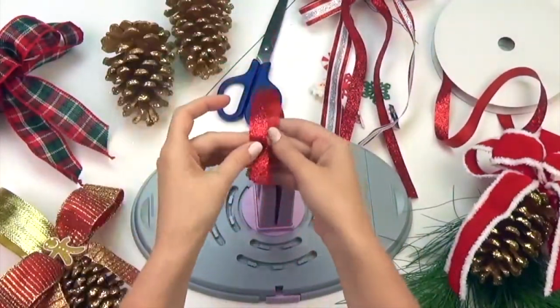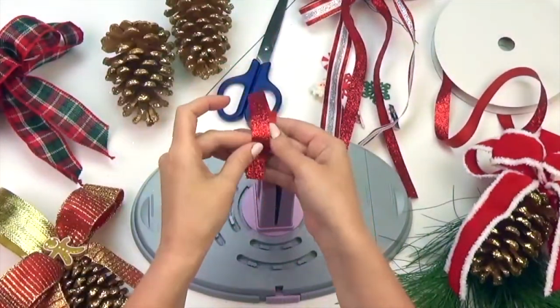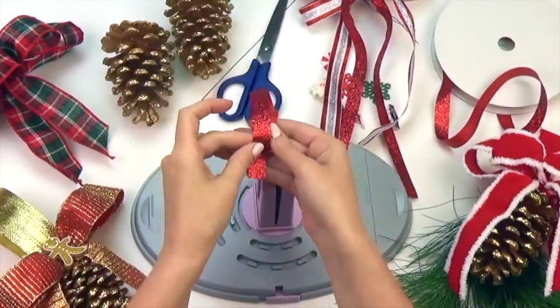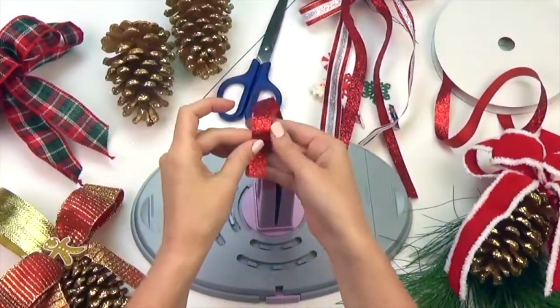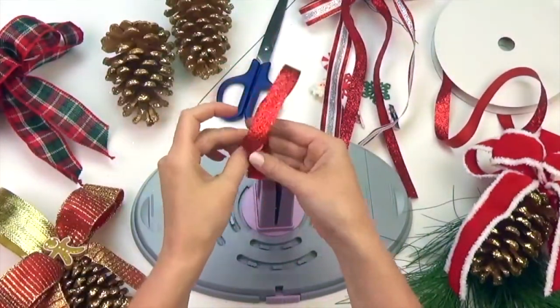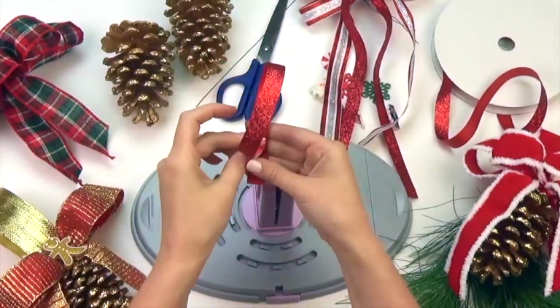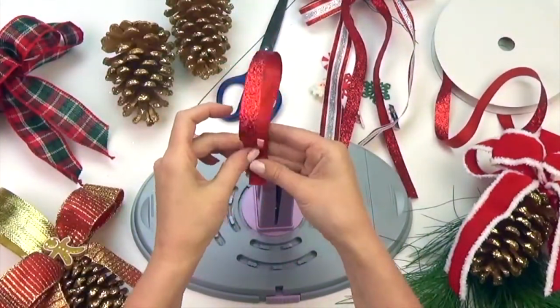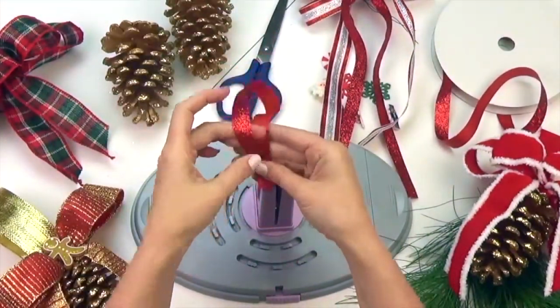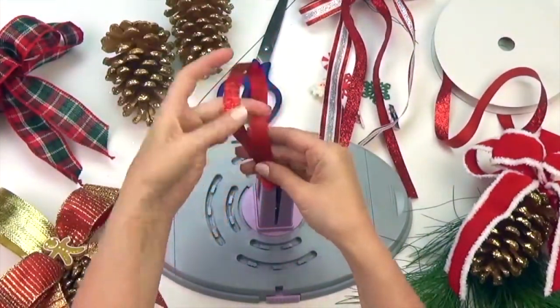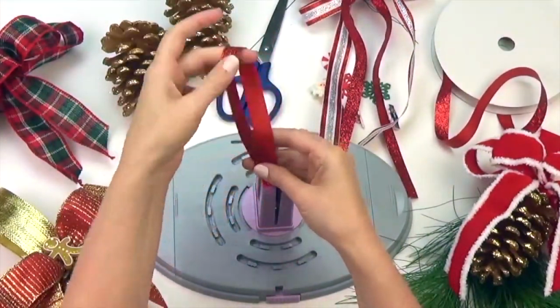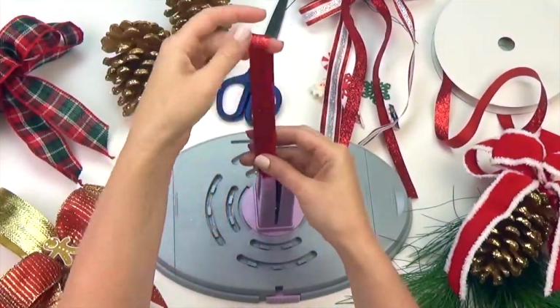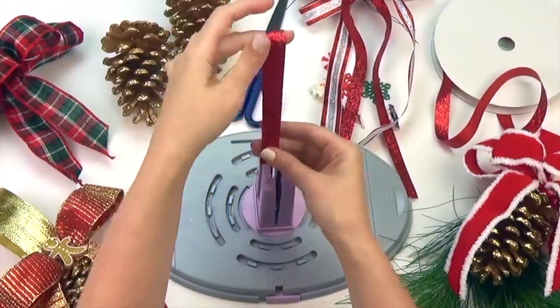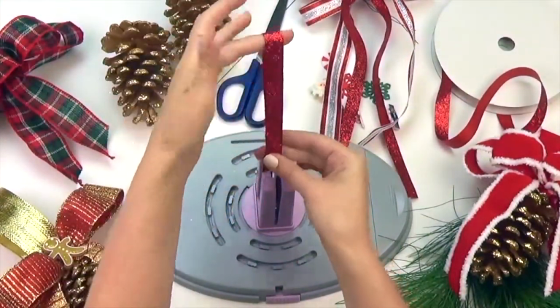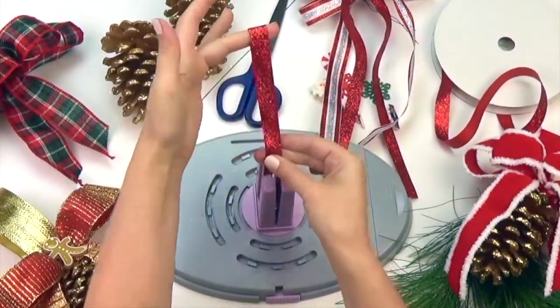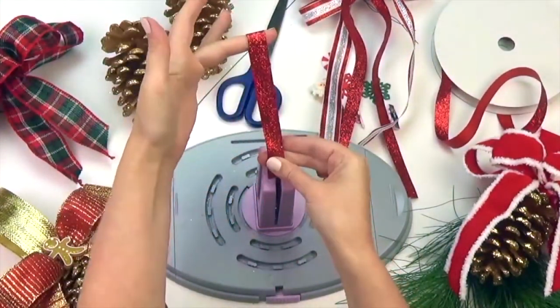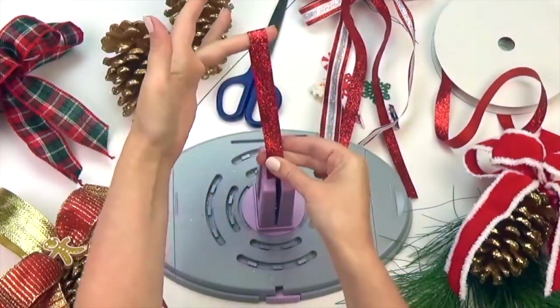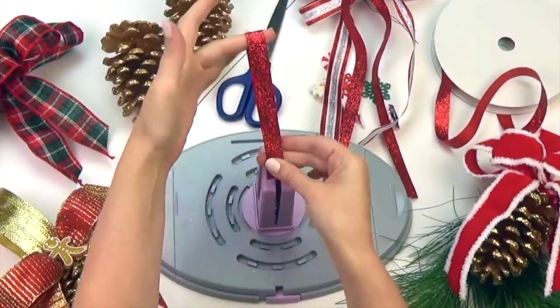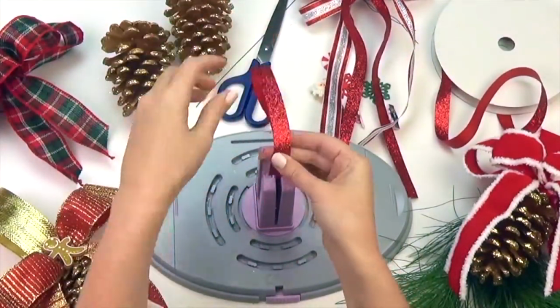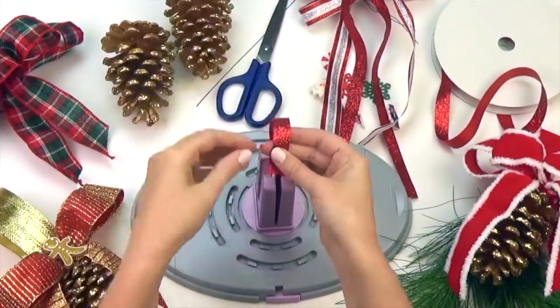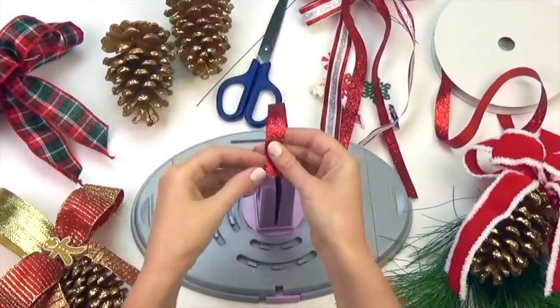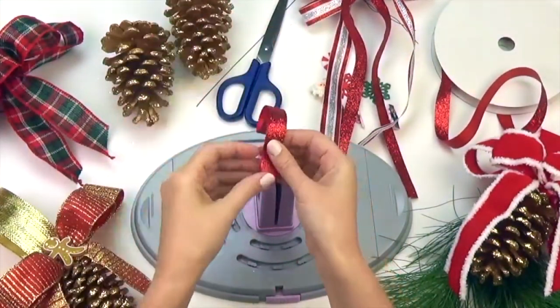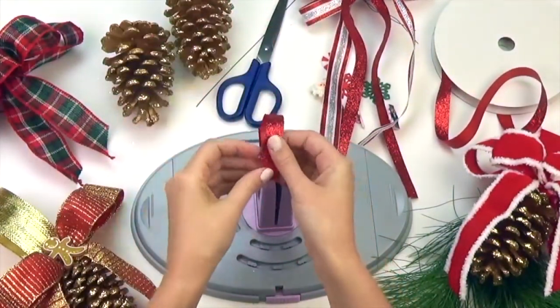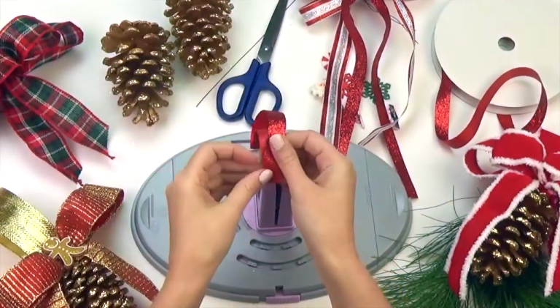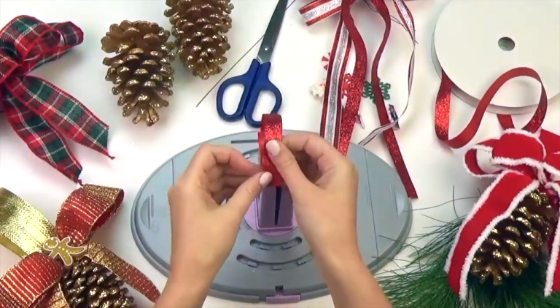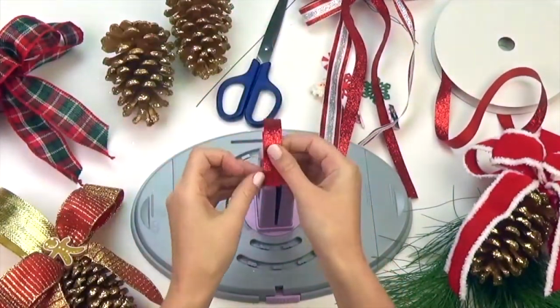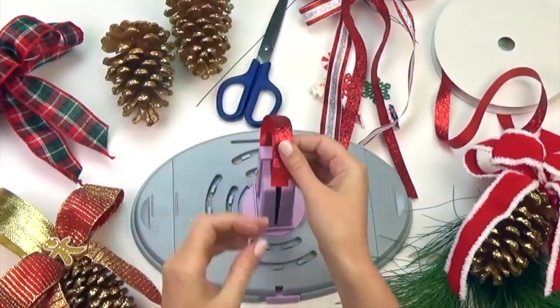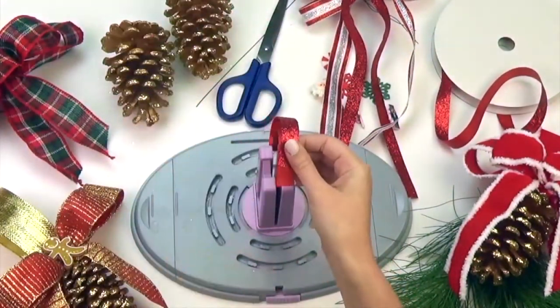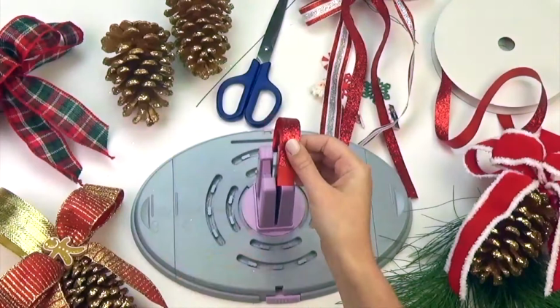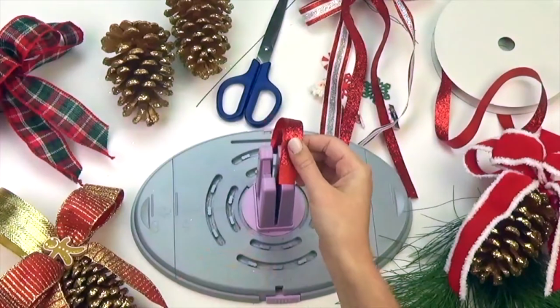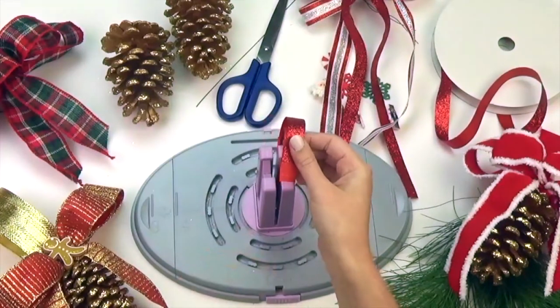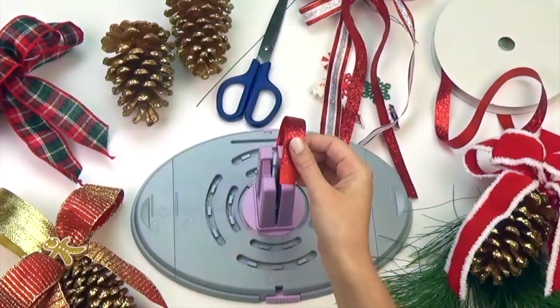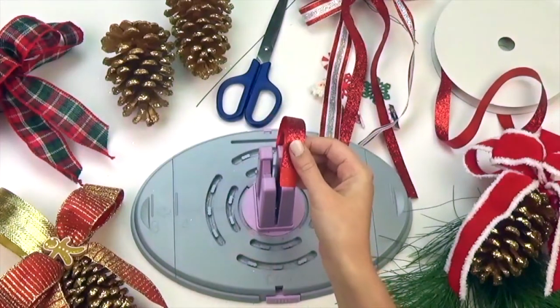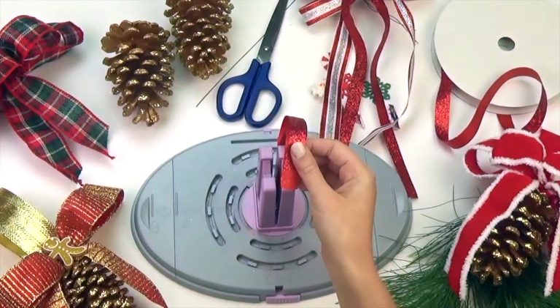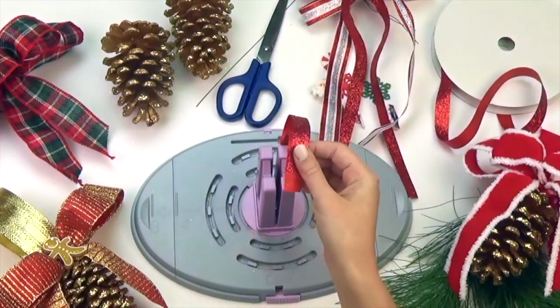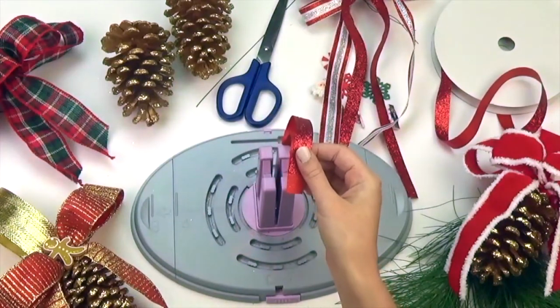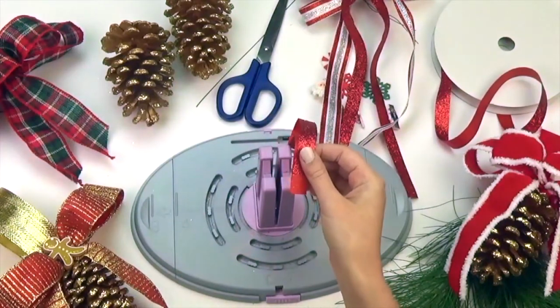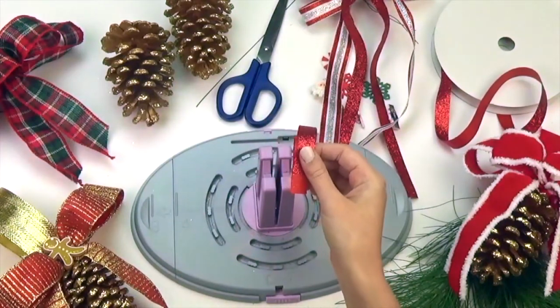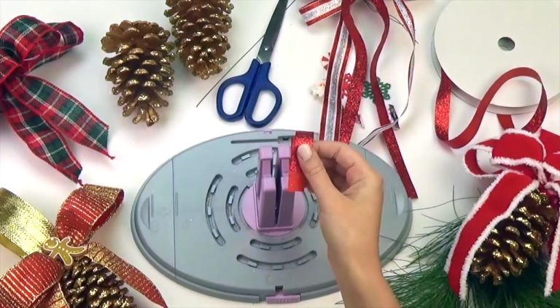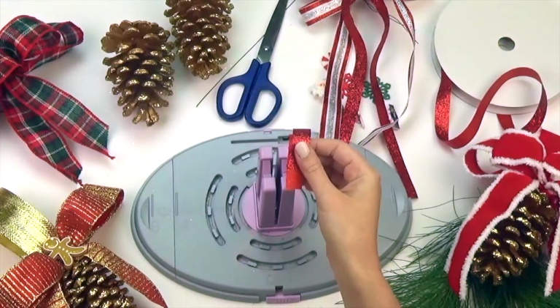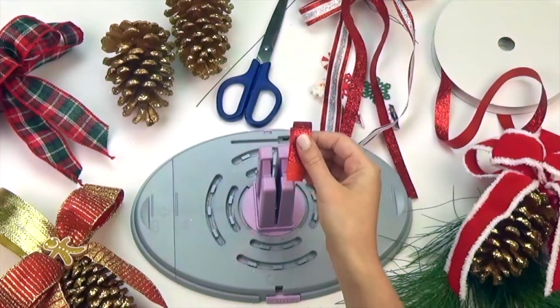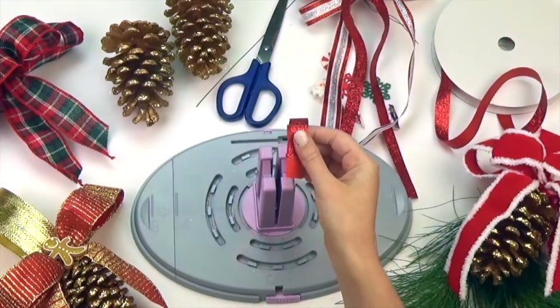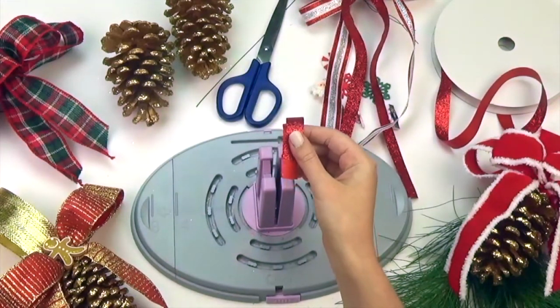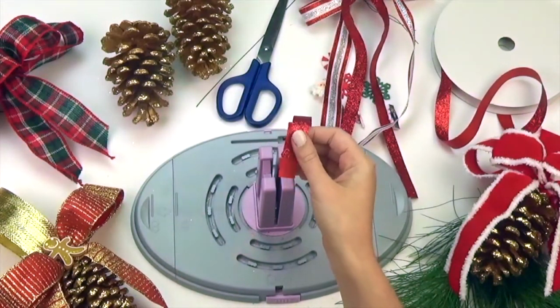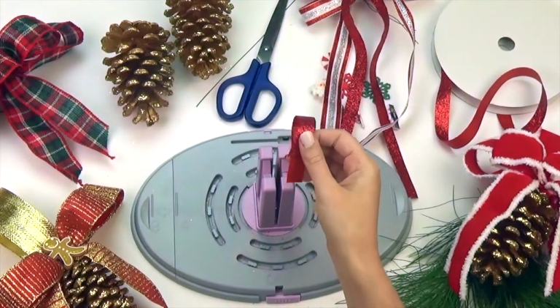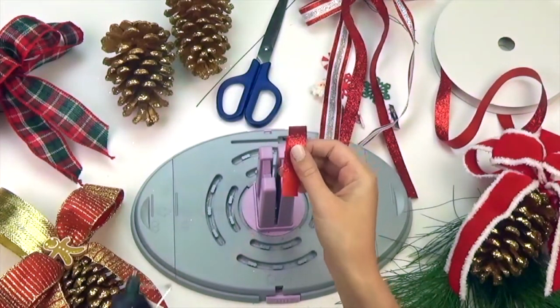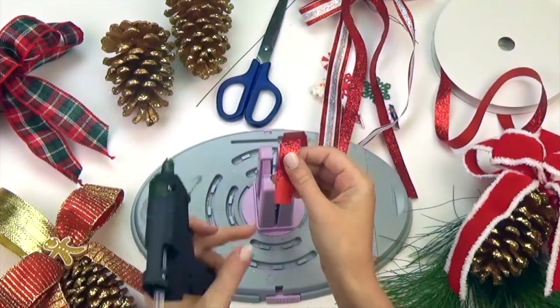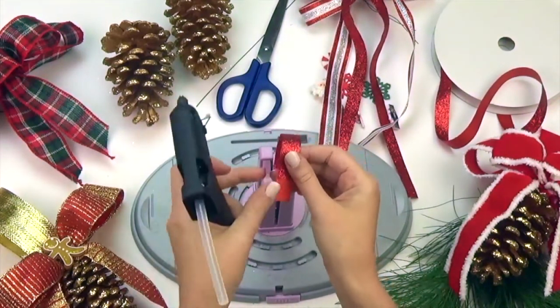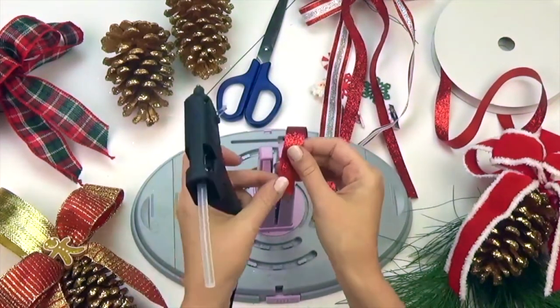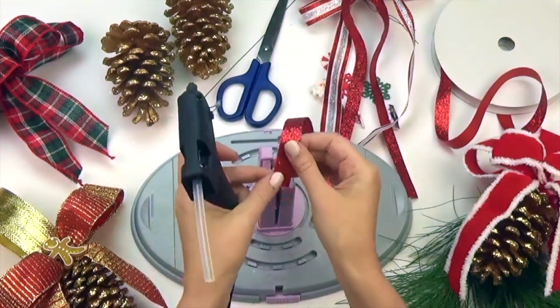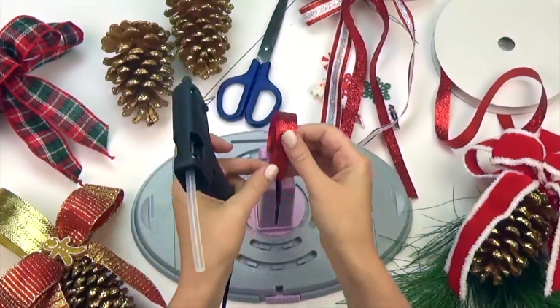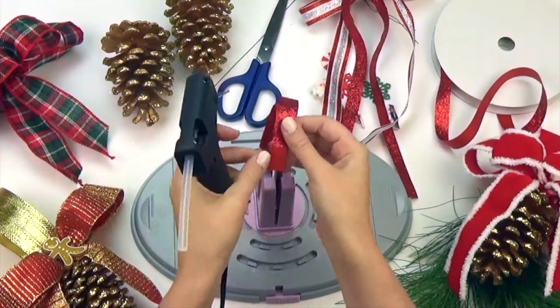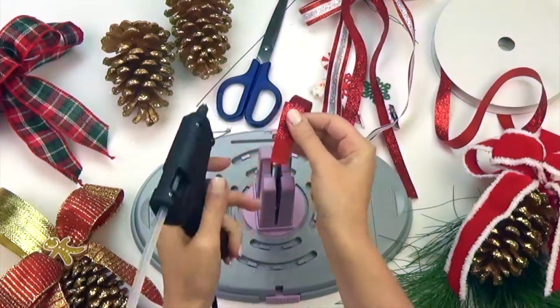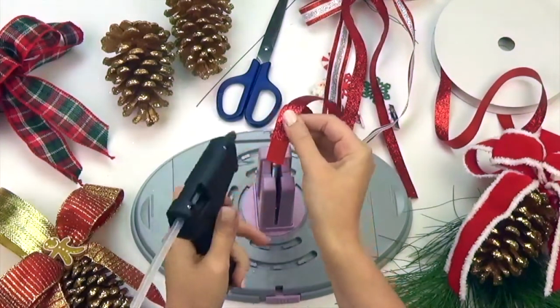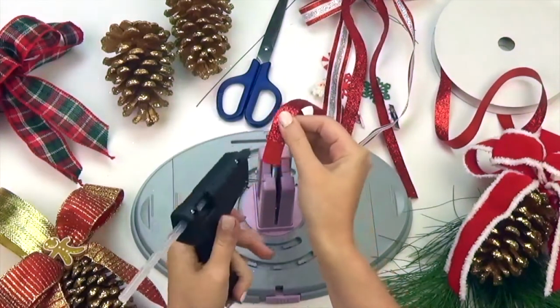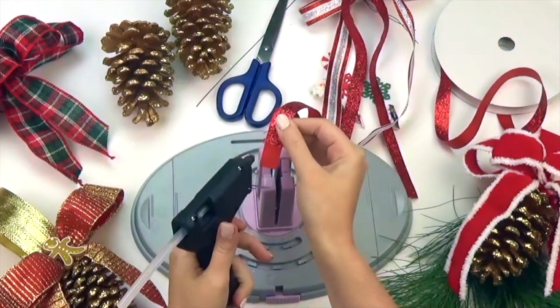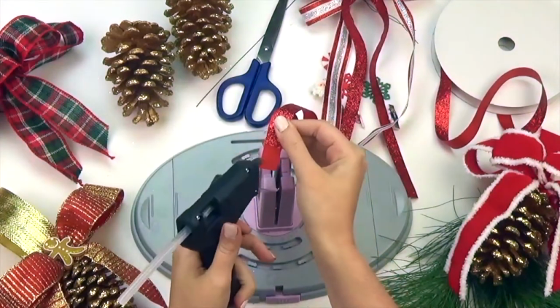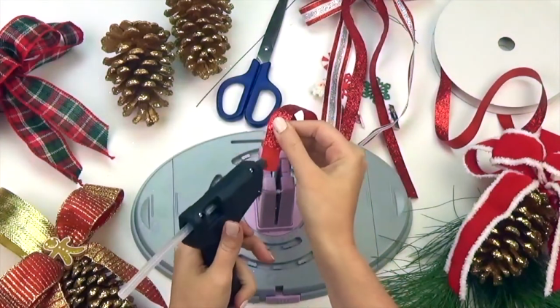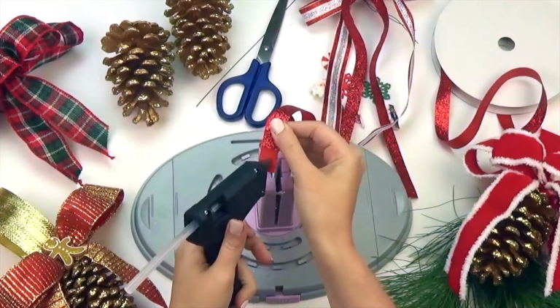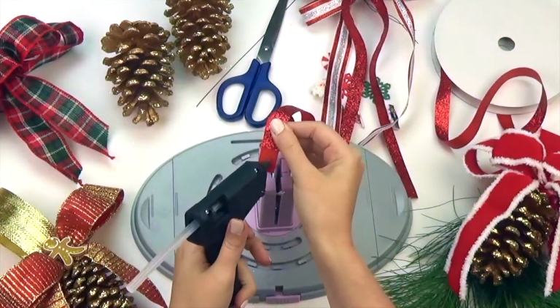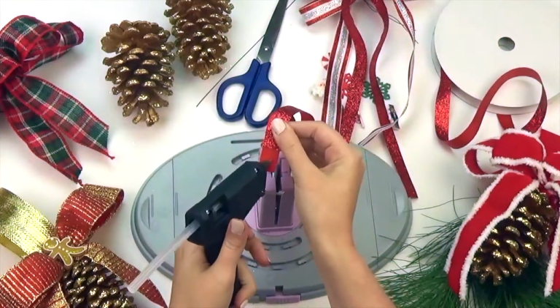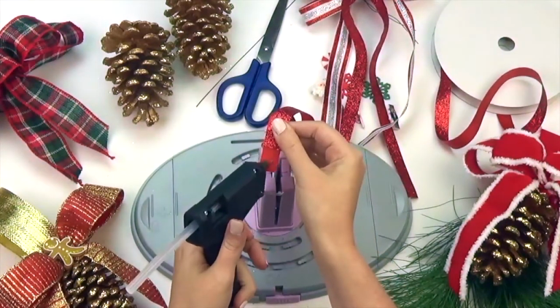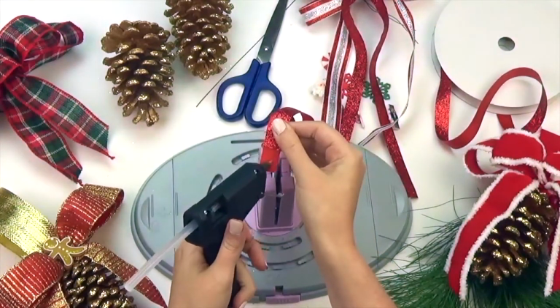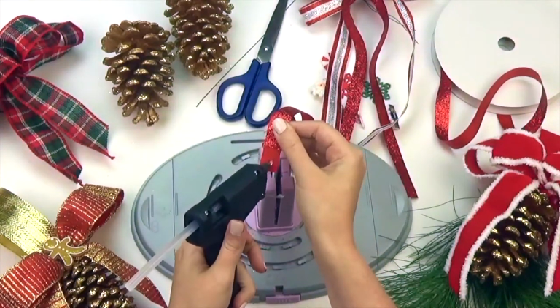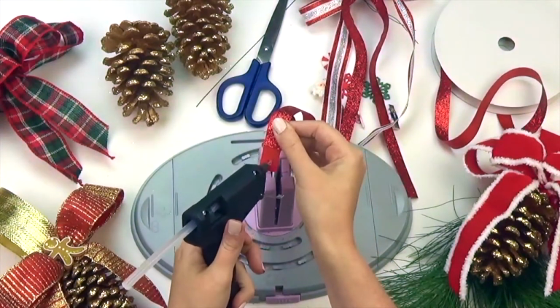To make the ornament hanger, cut a strip of ribbon 10 inches long. Glue both ends together to form a loop and then crimp the ends.